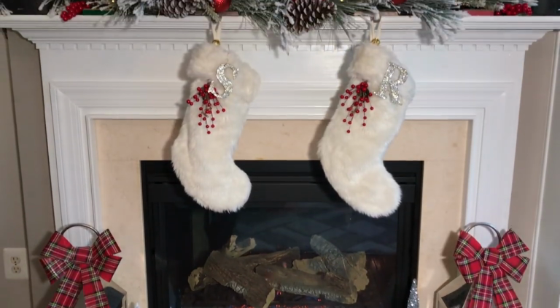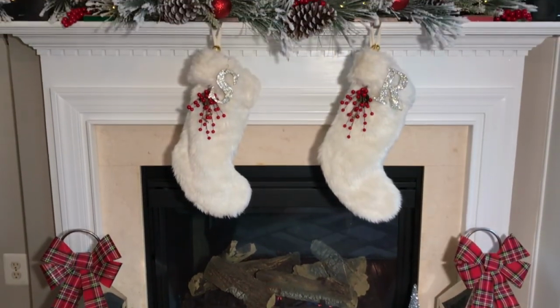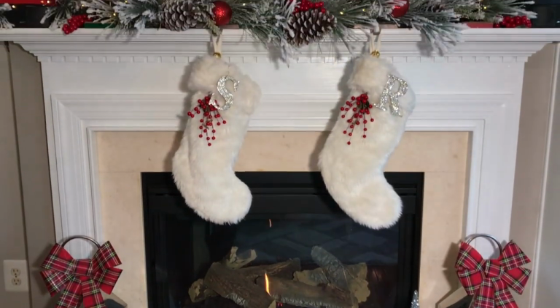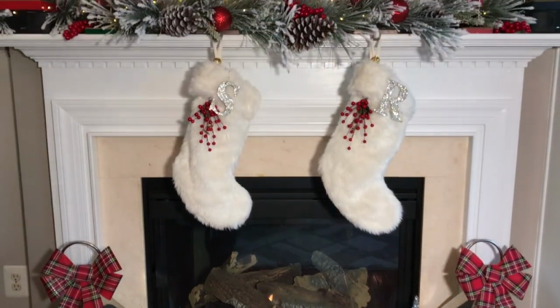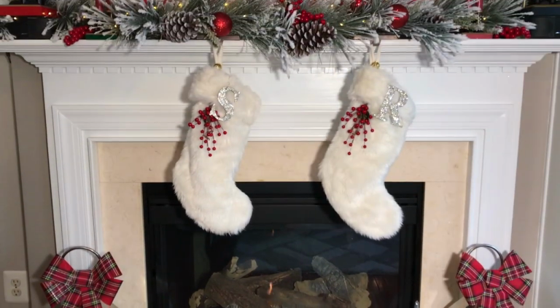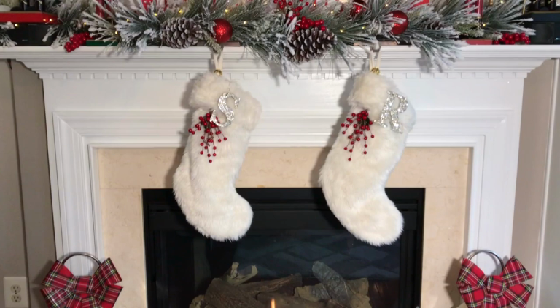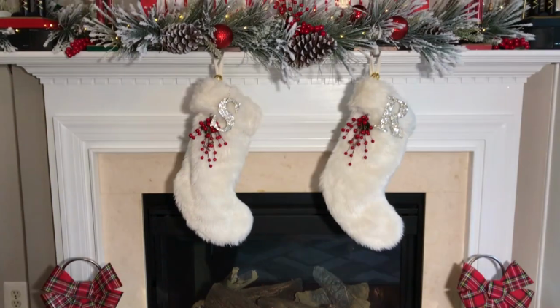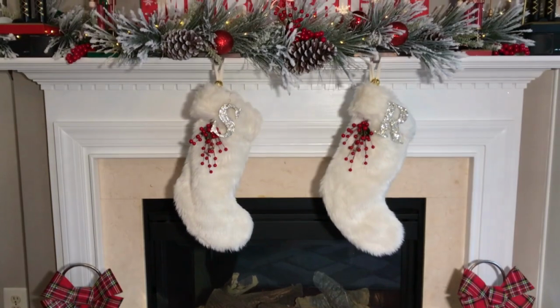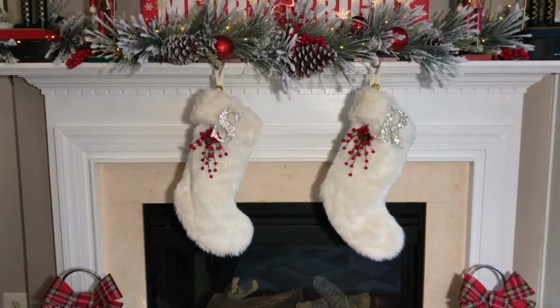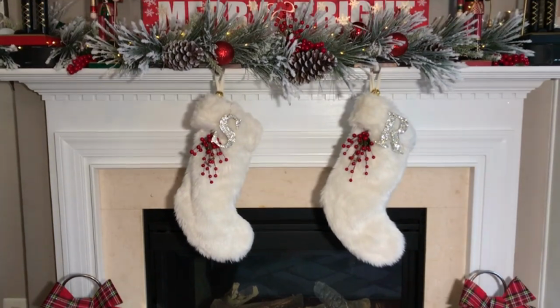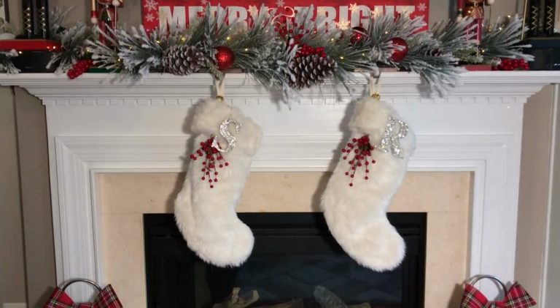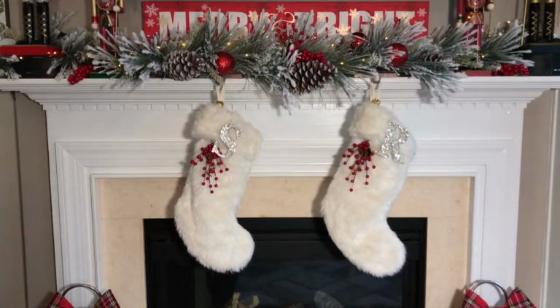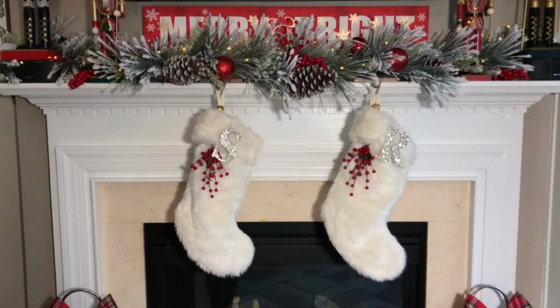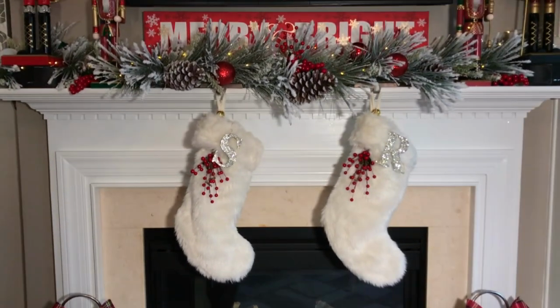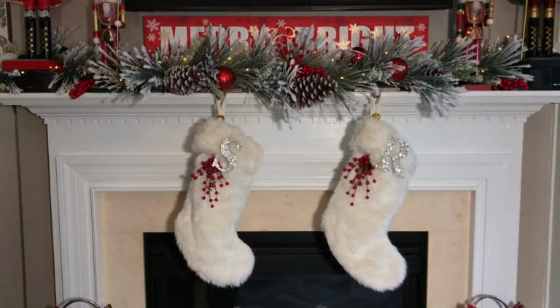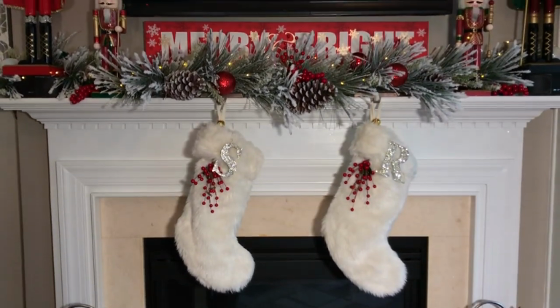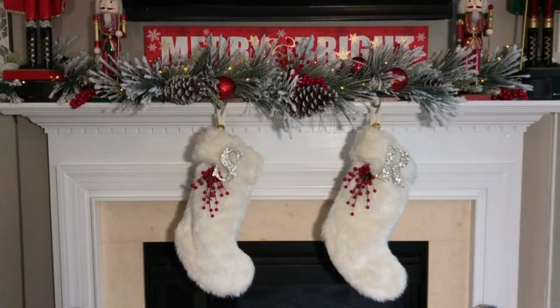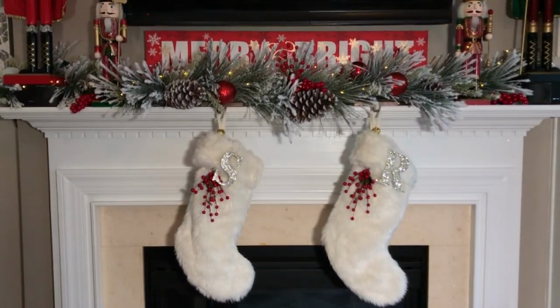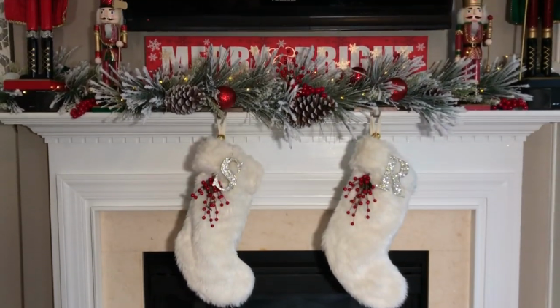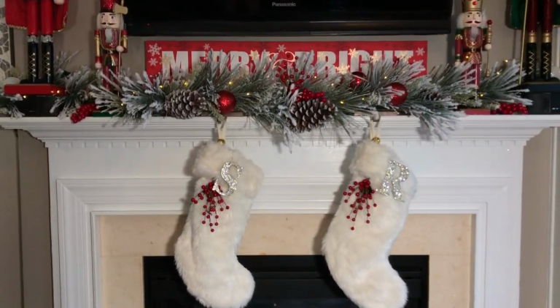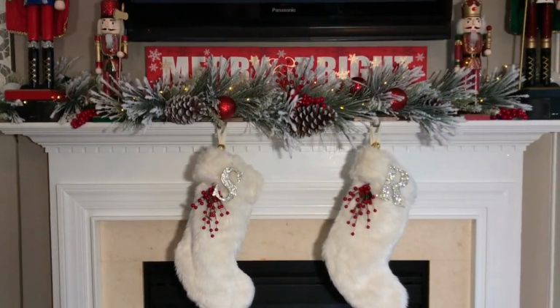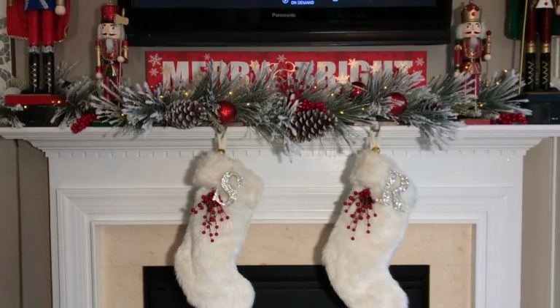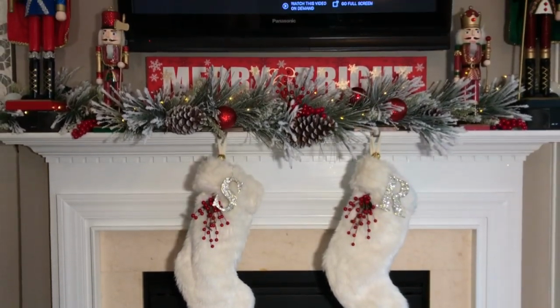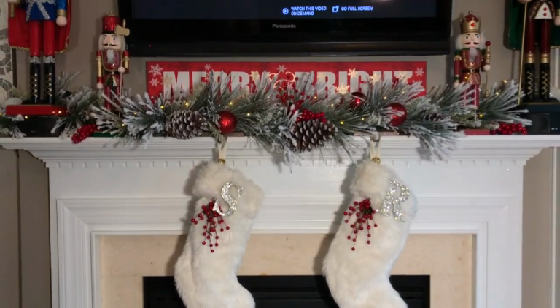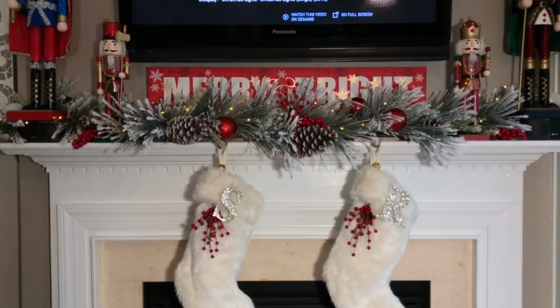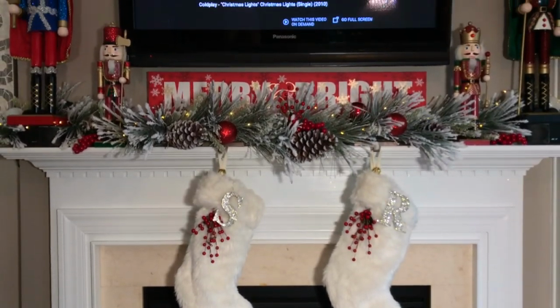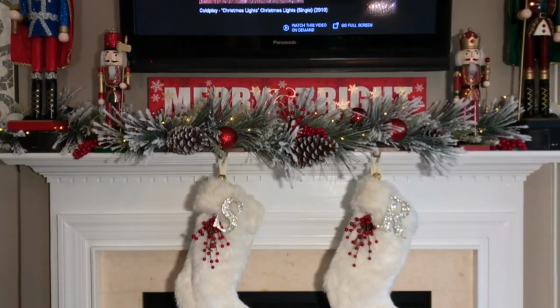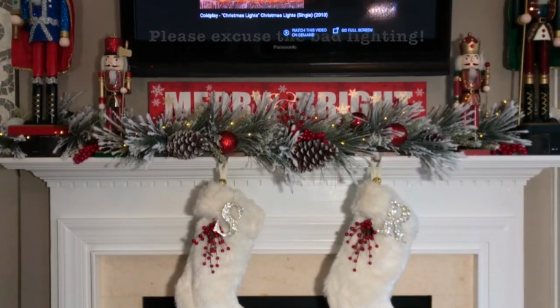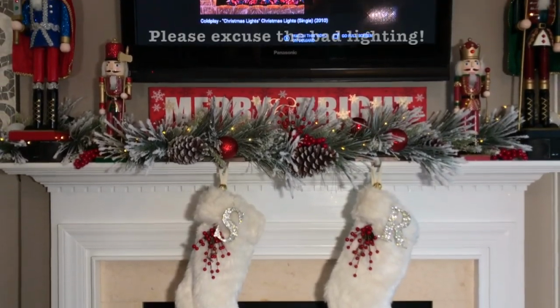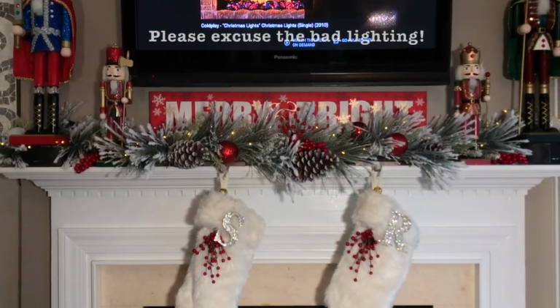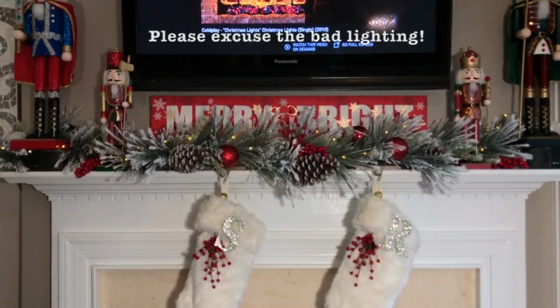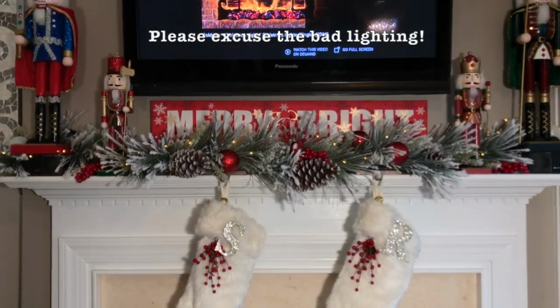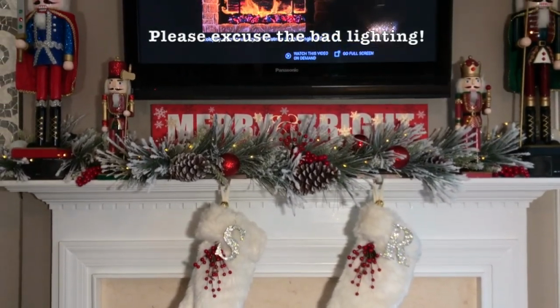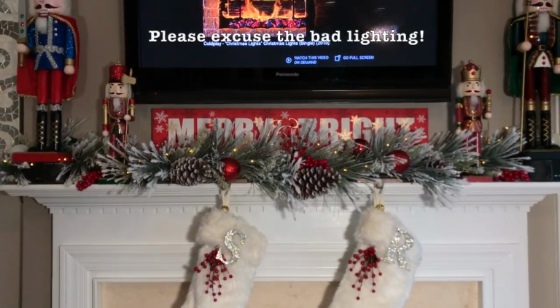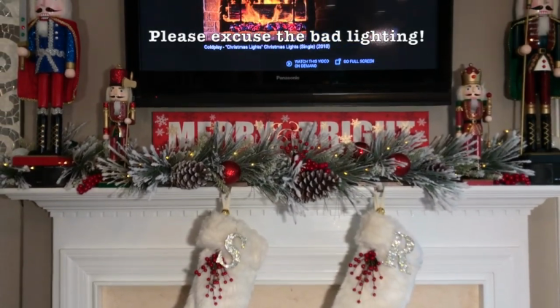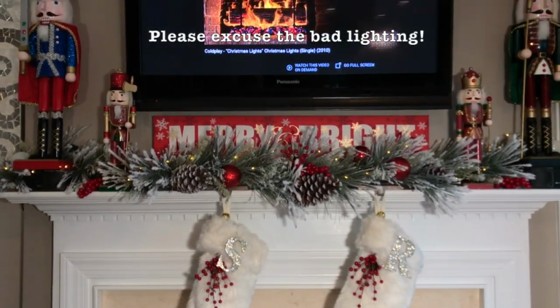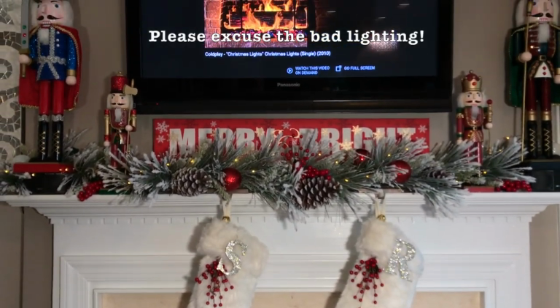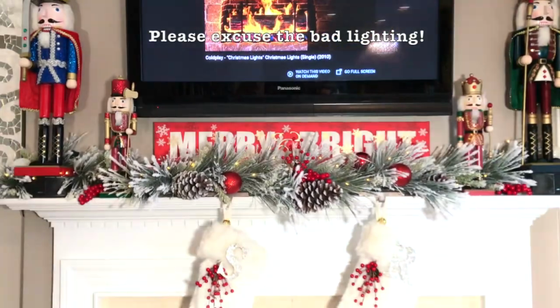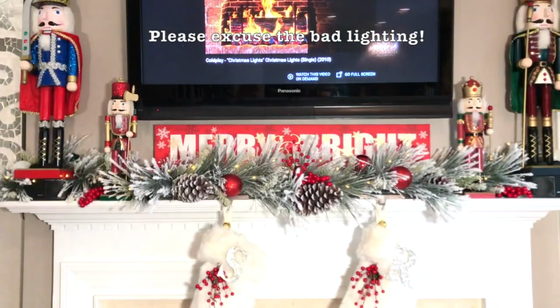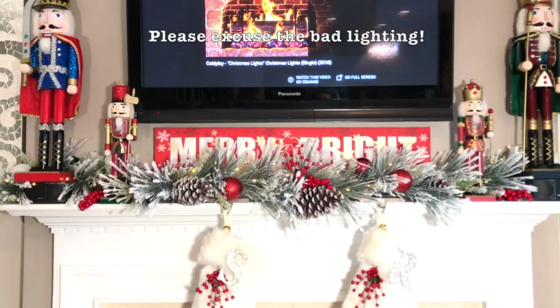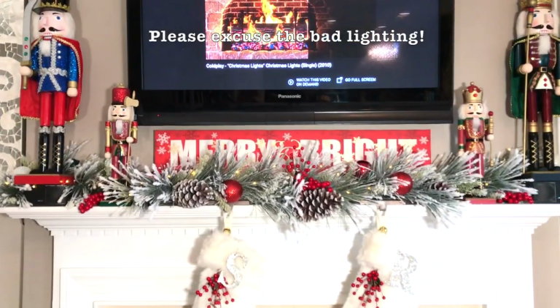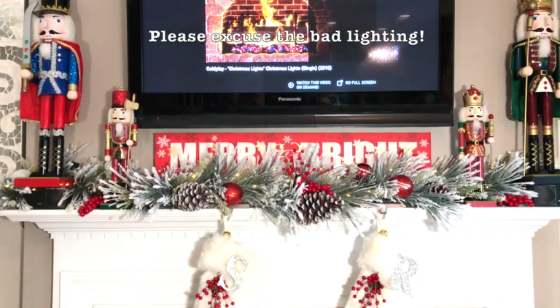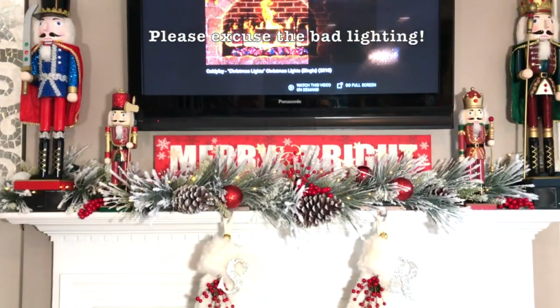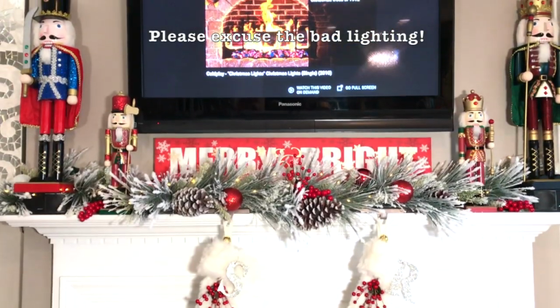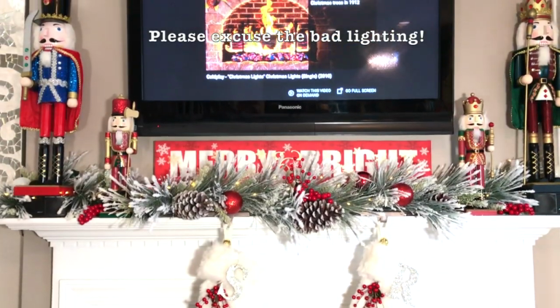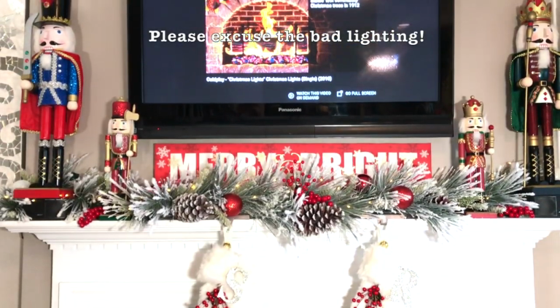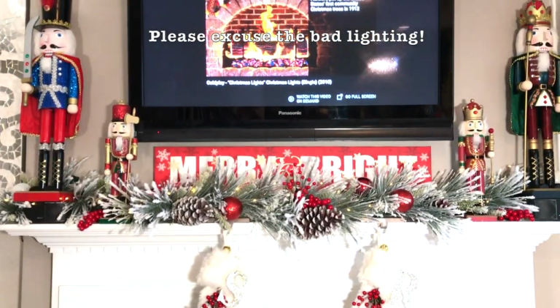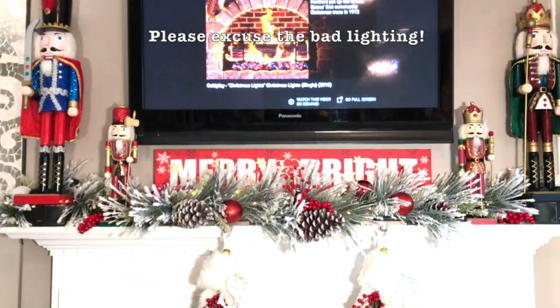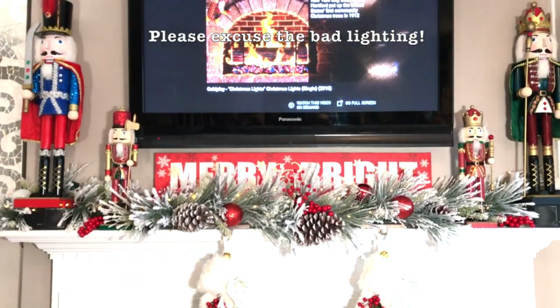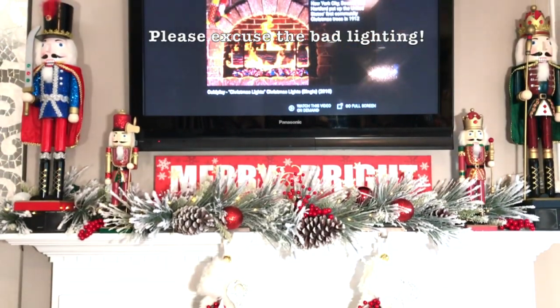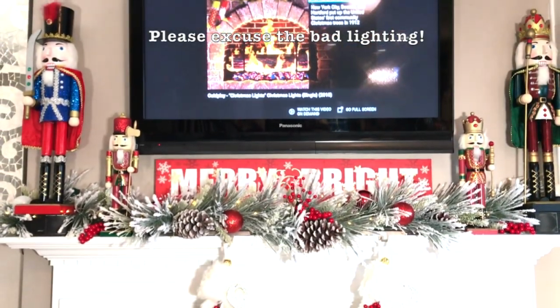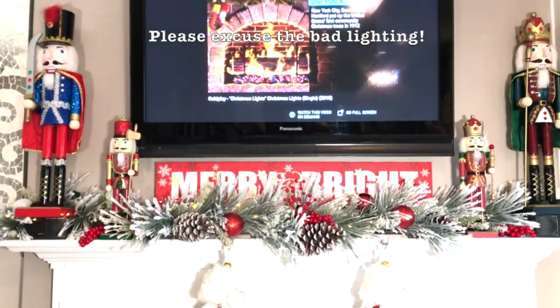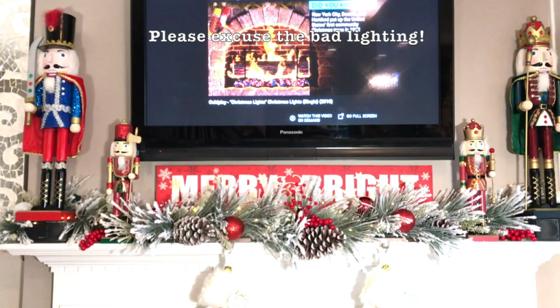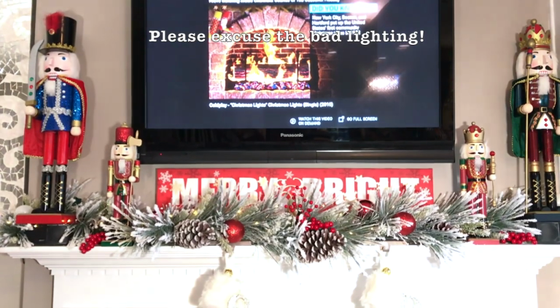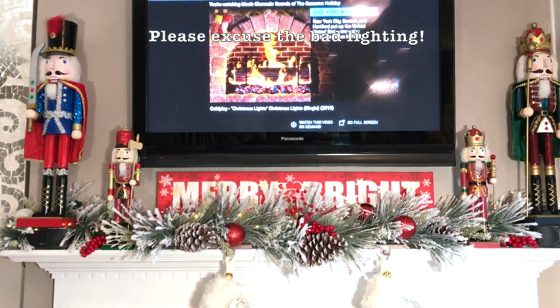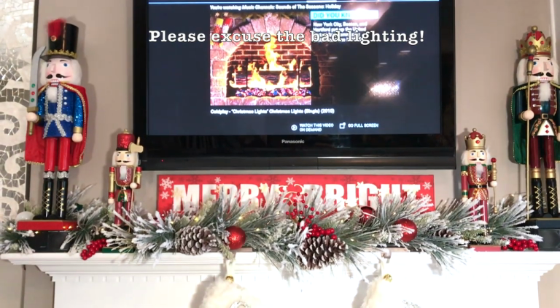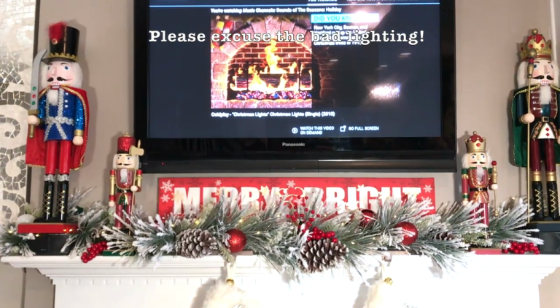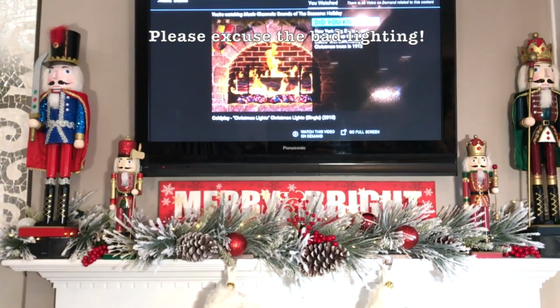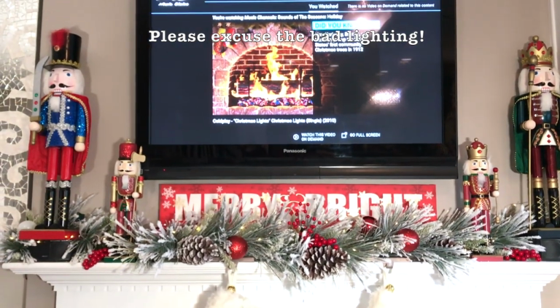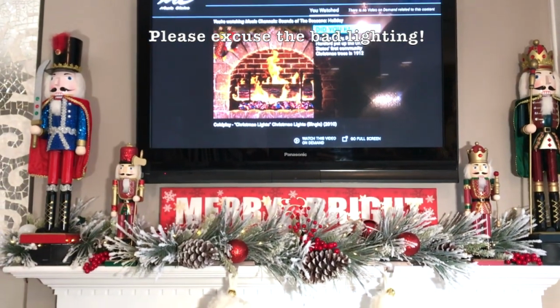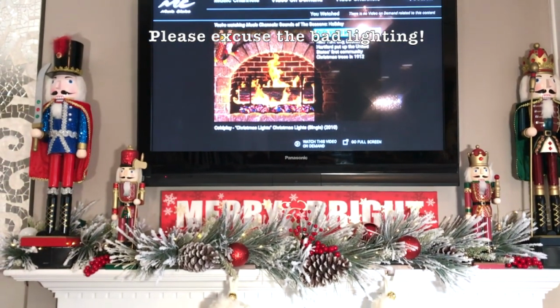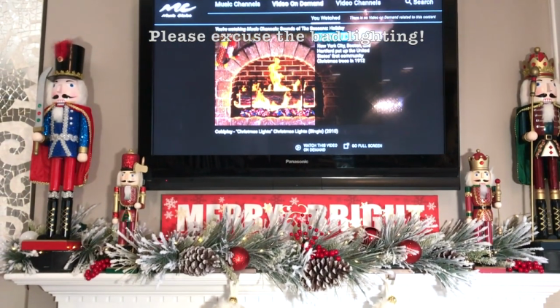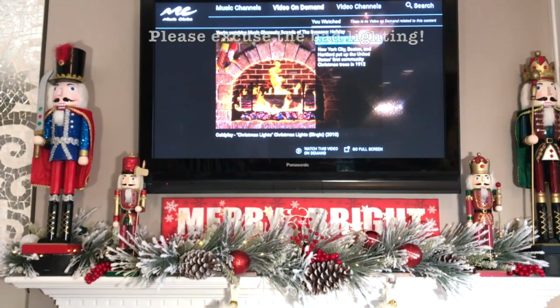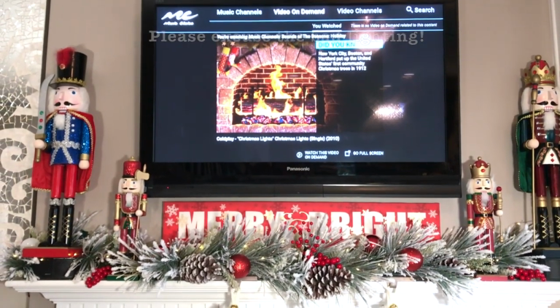Here is a full completed view of my beautiful Christmas red and white winter wonderland fireplace, with the lights on and with the lights off.